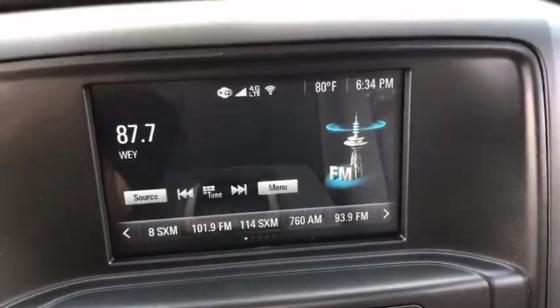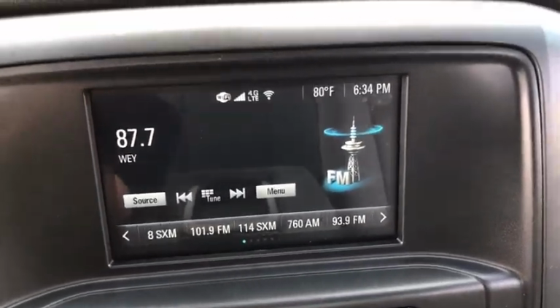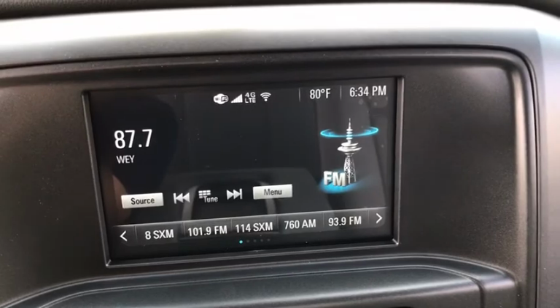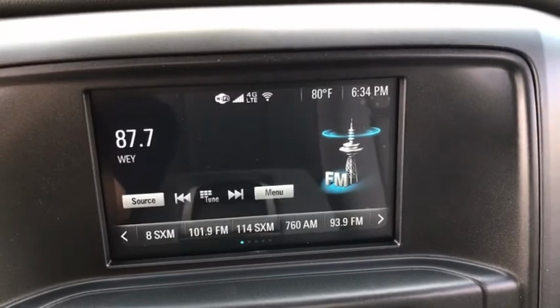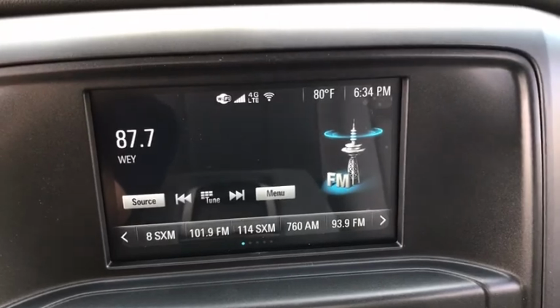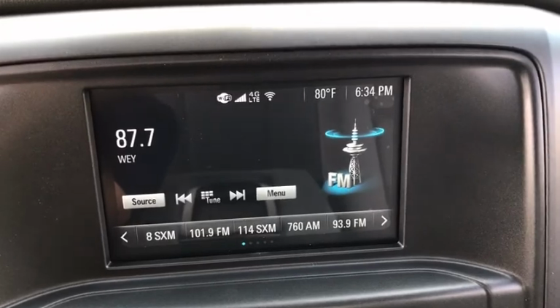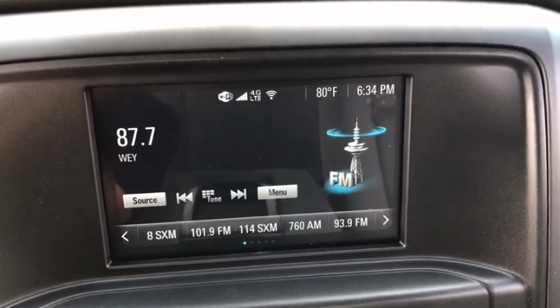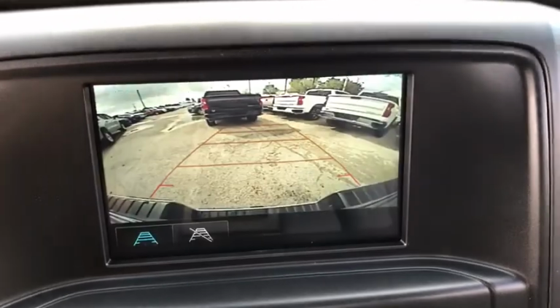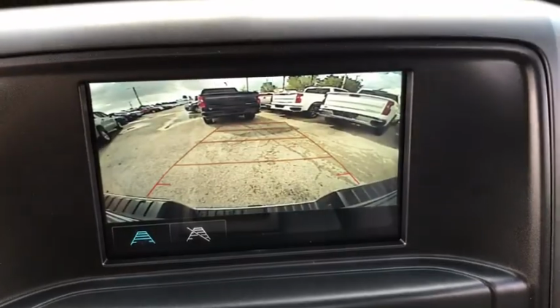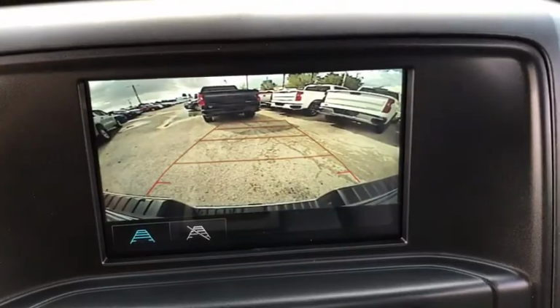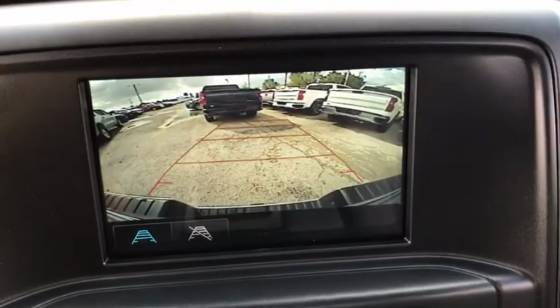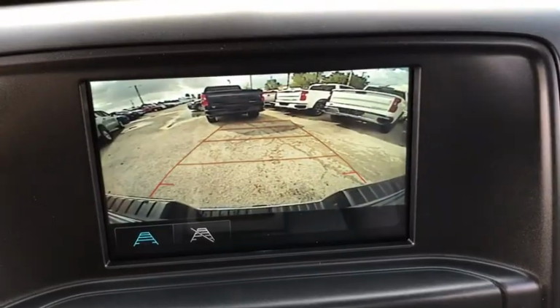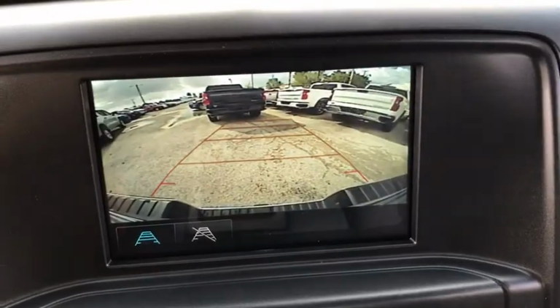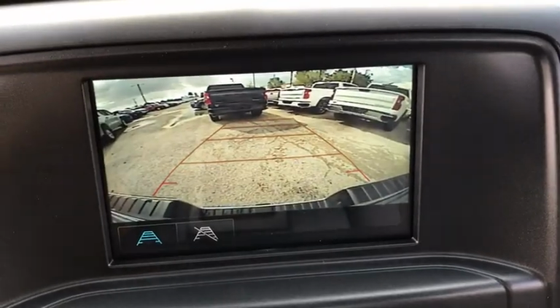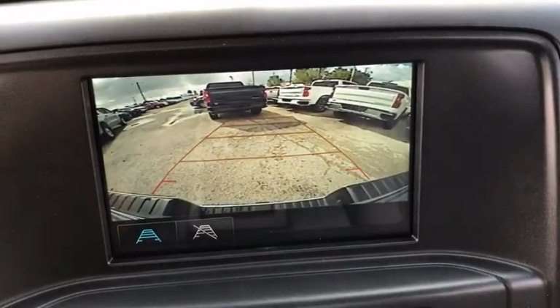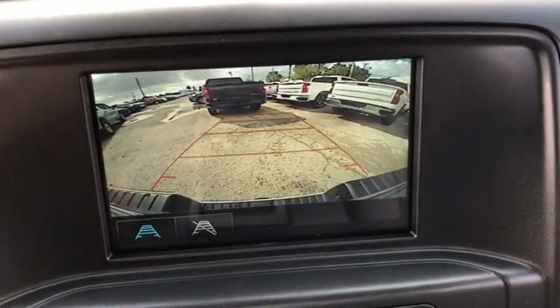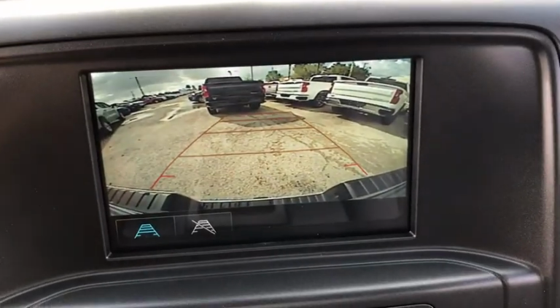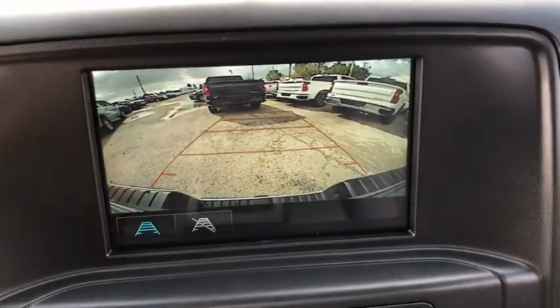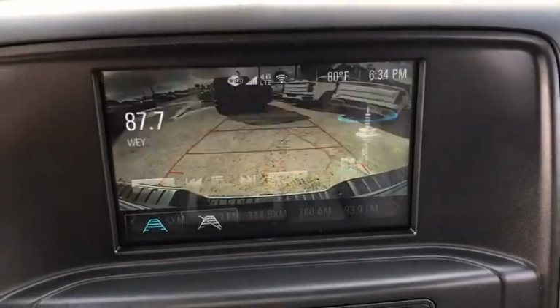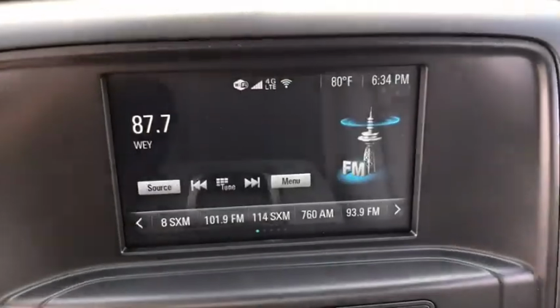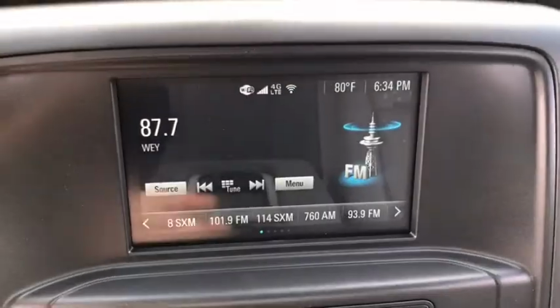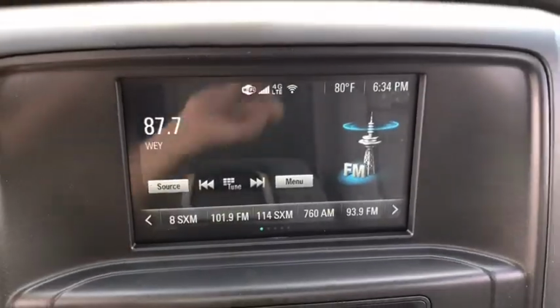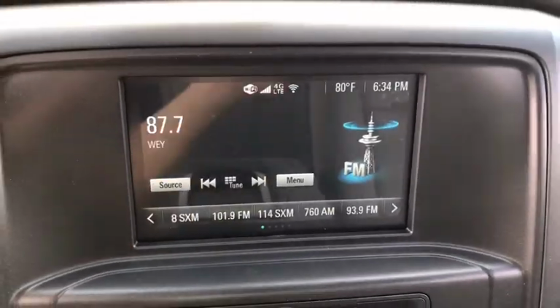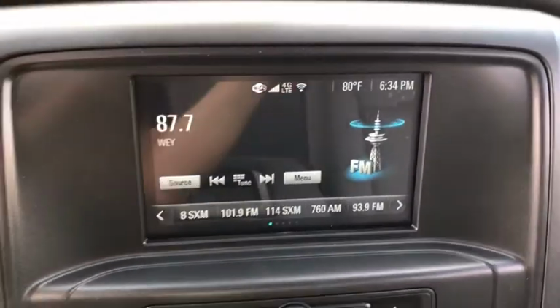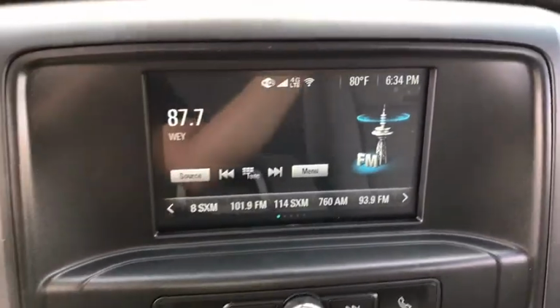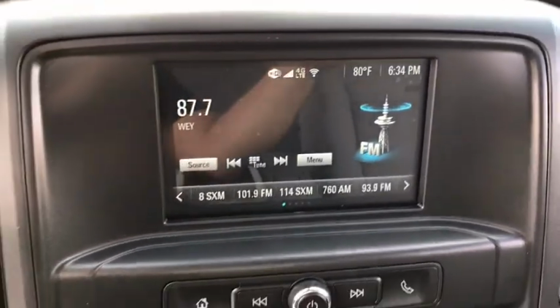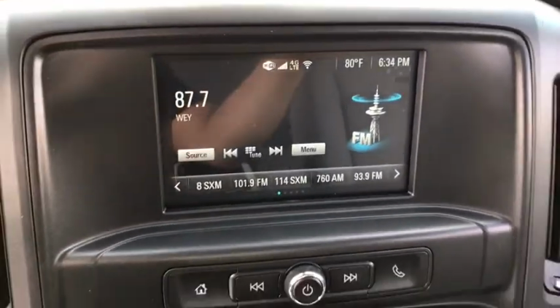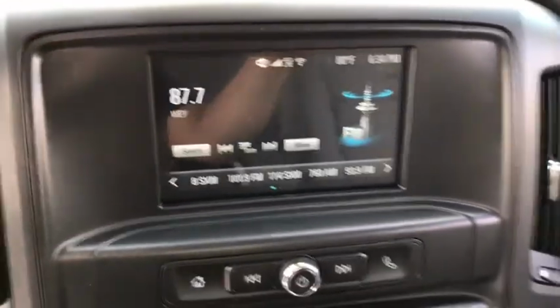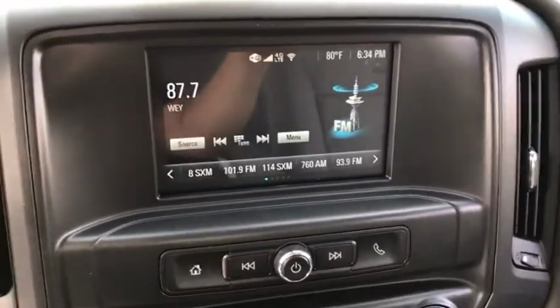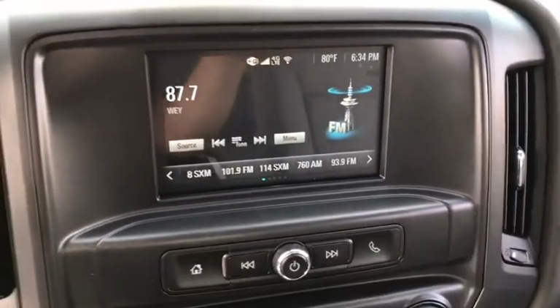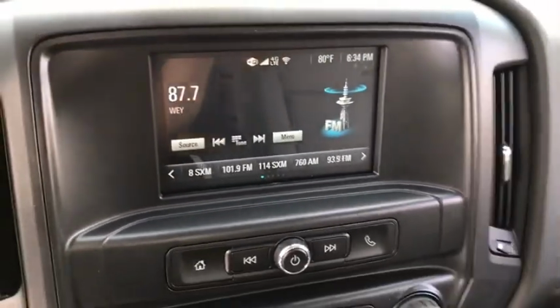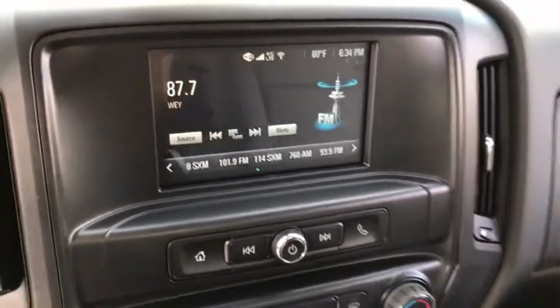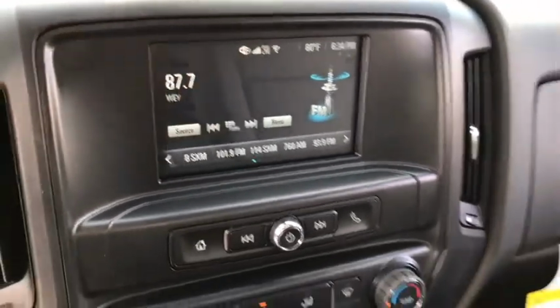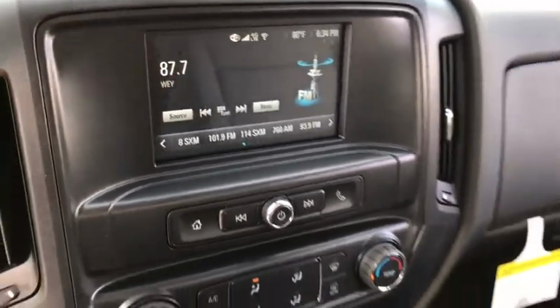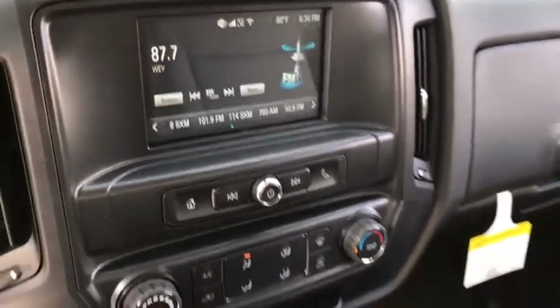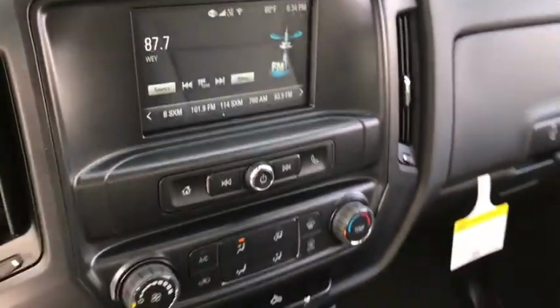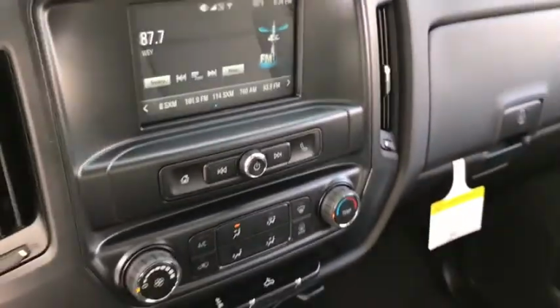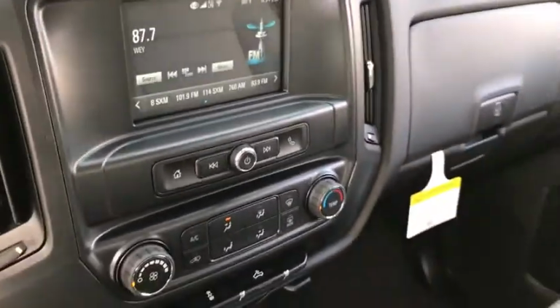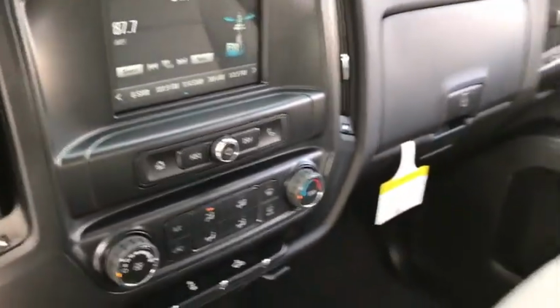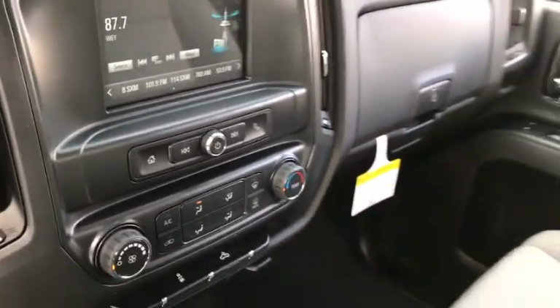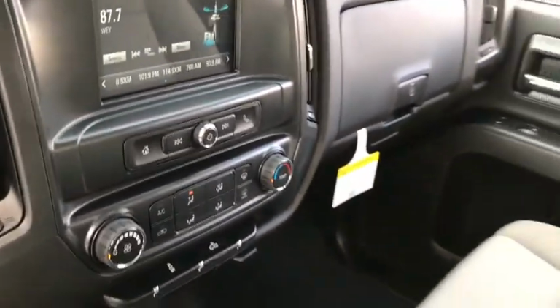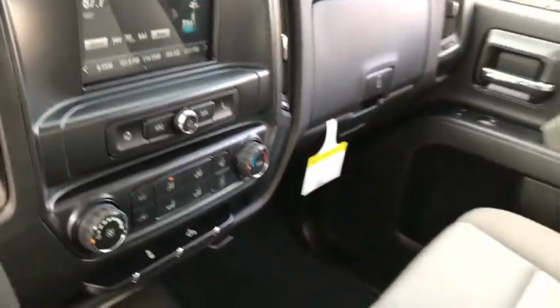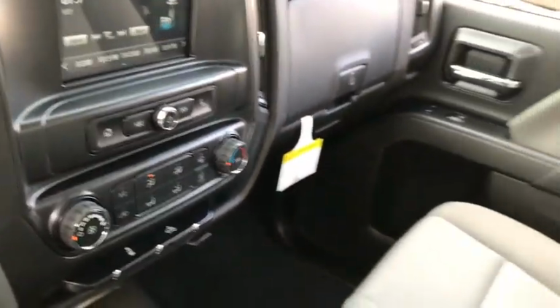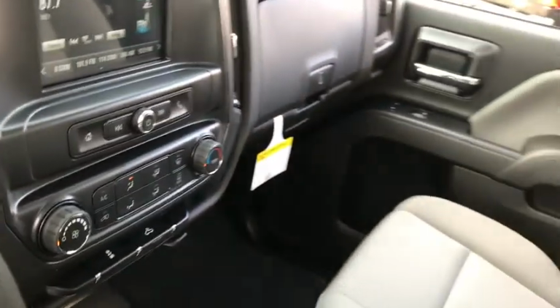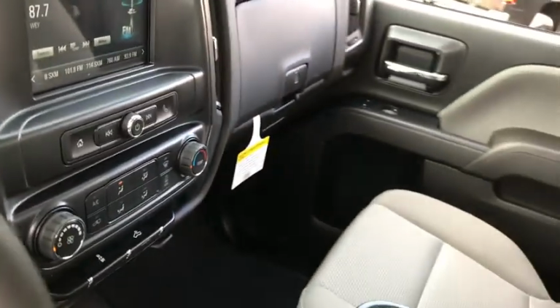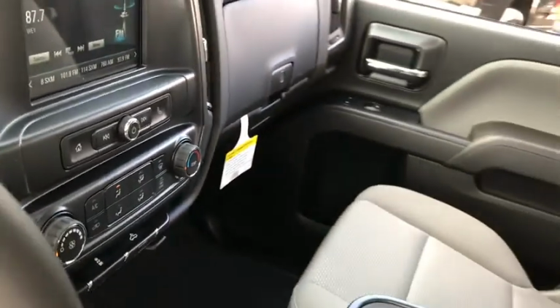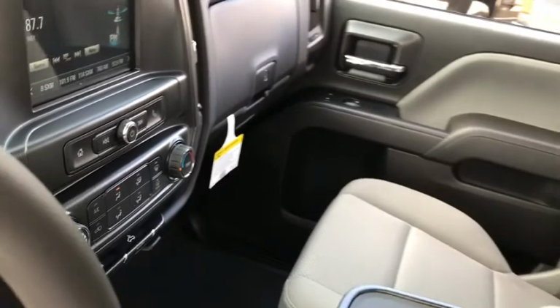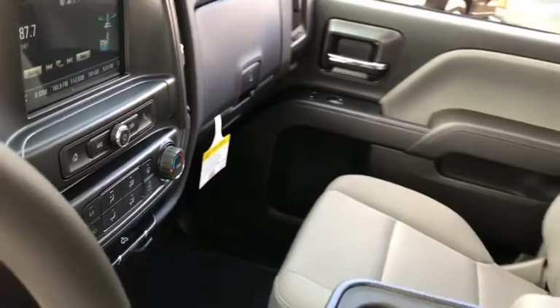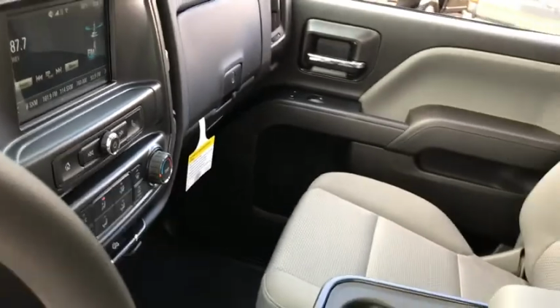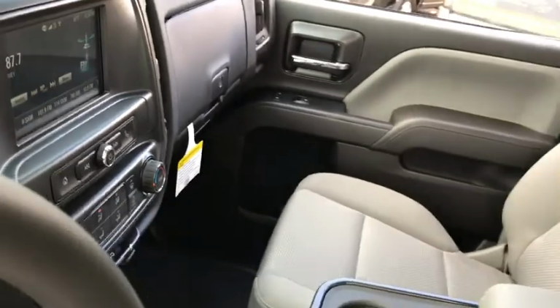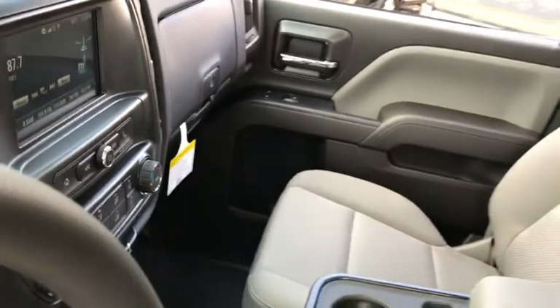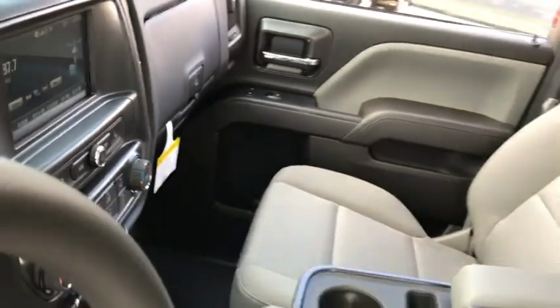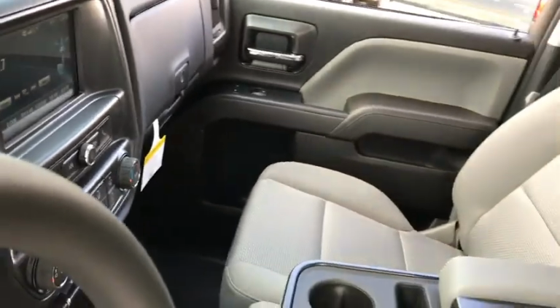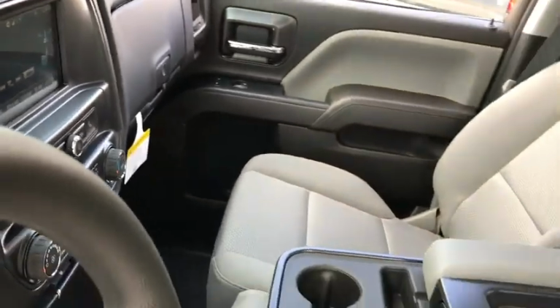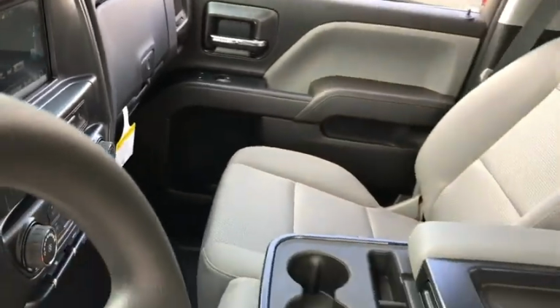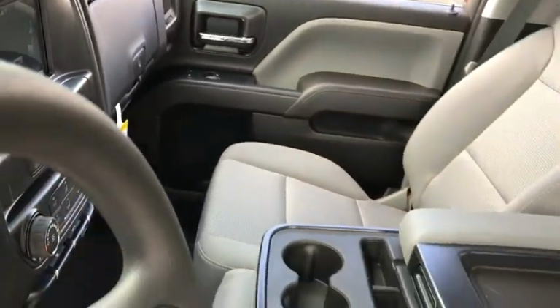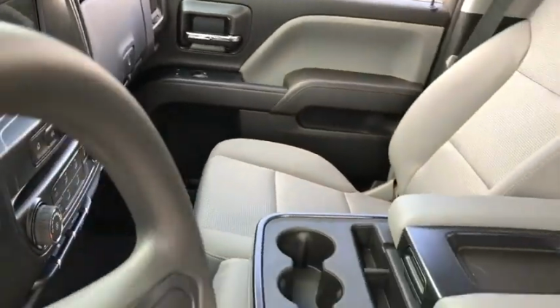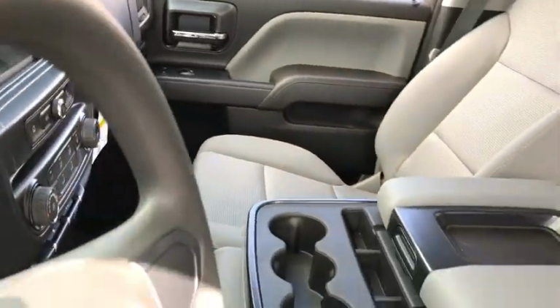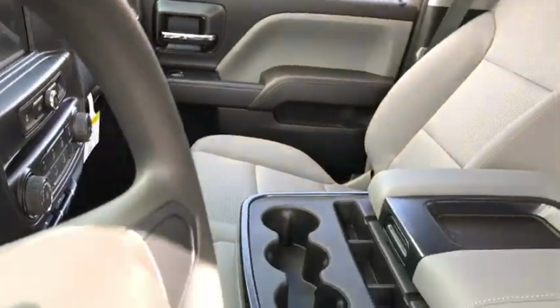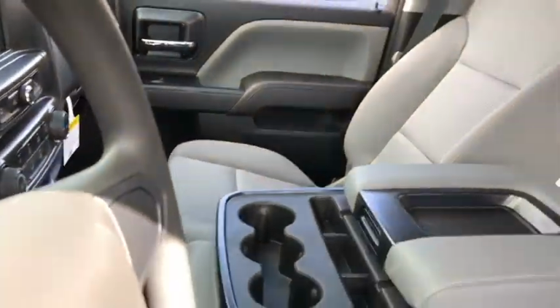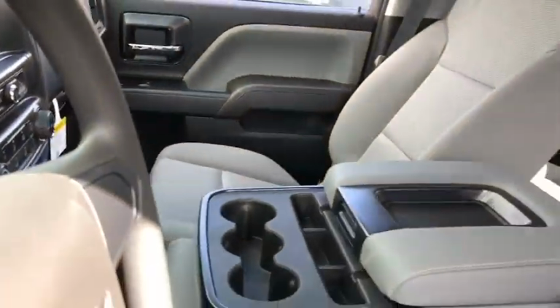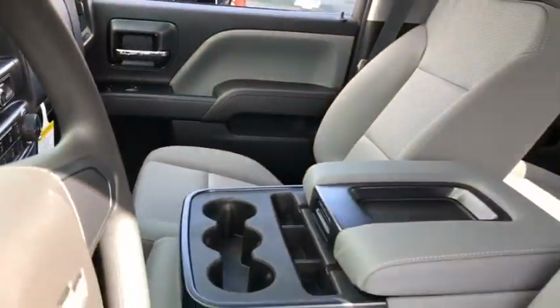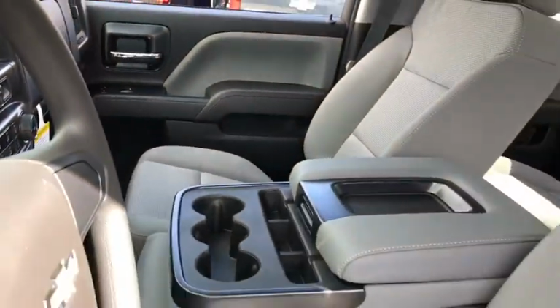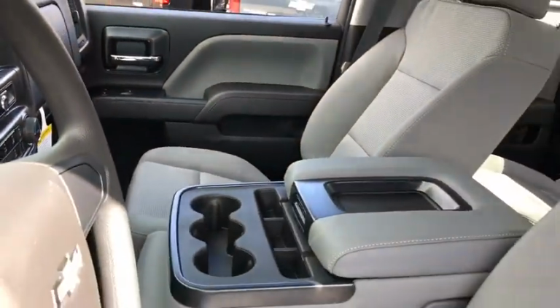Brake assist, front reading lamps, cloth seat trim, tilt steering wheel, passenger vanity mirror, tinted glass, speed control.